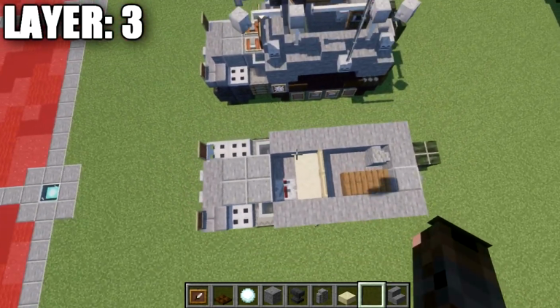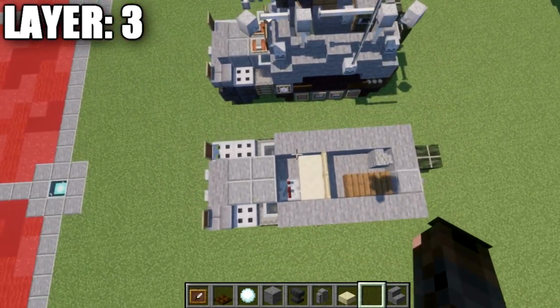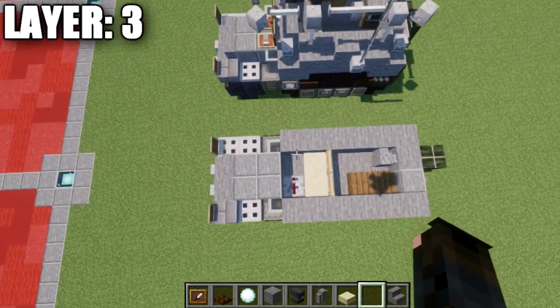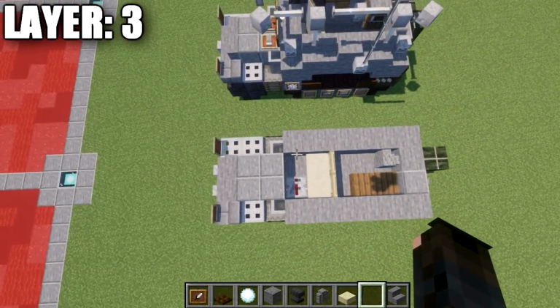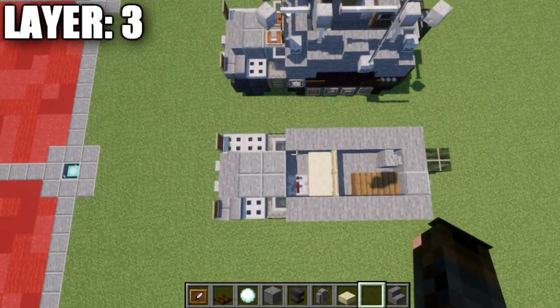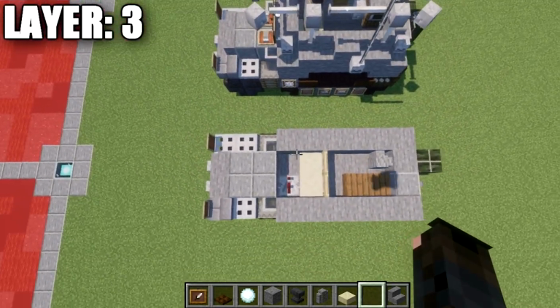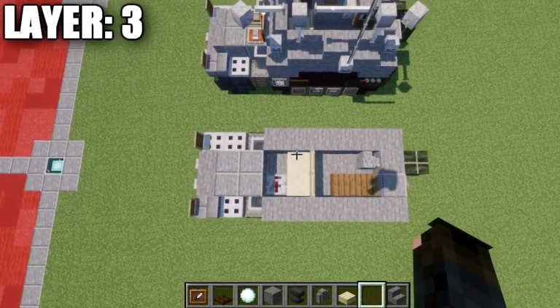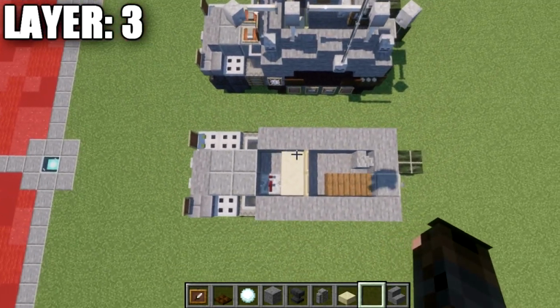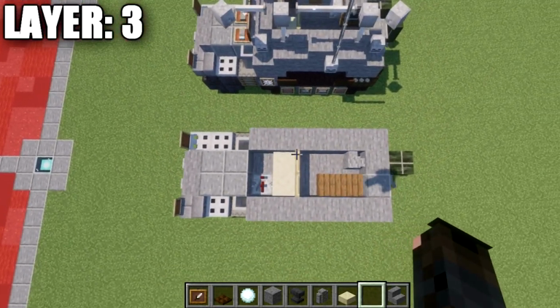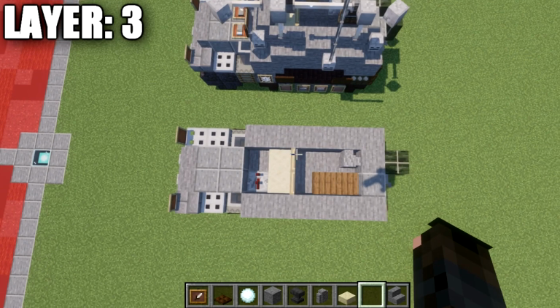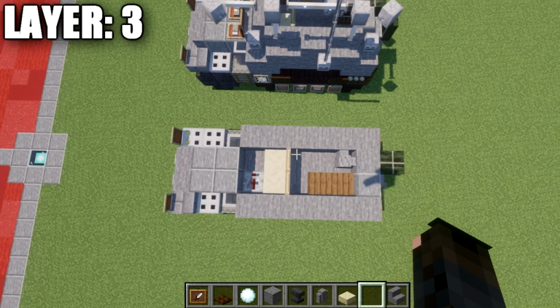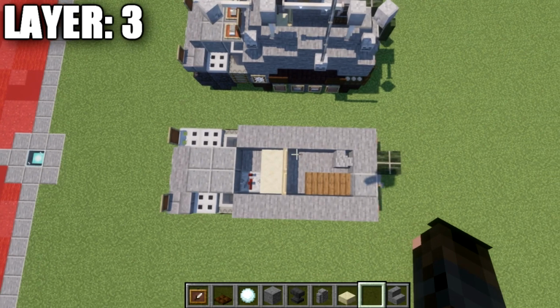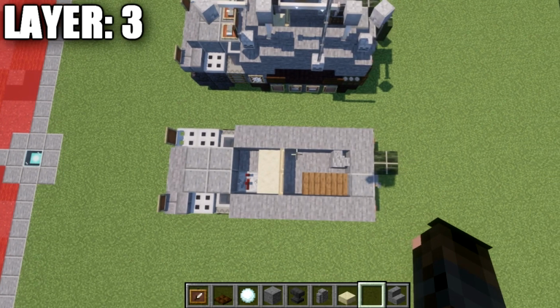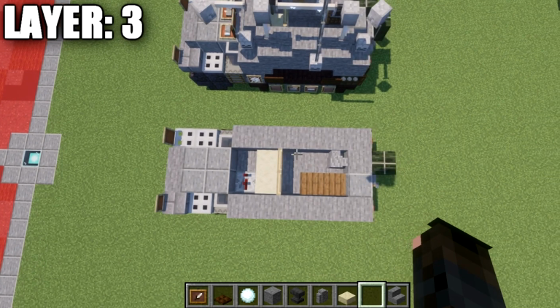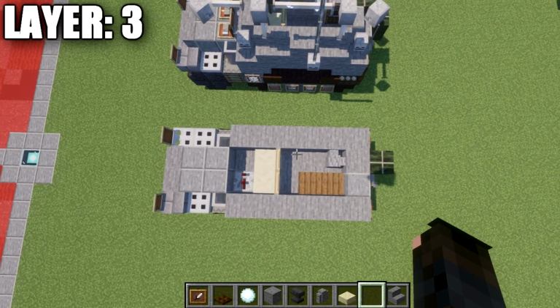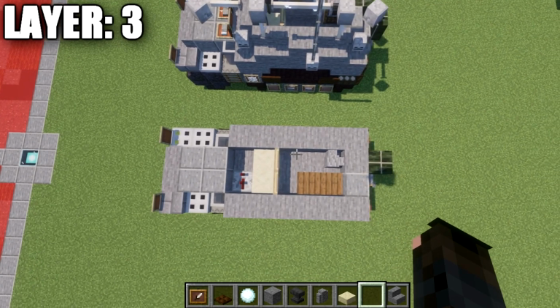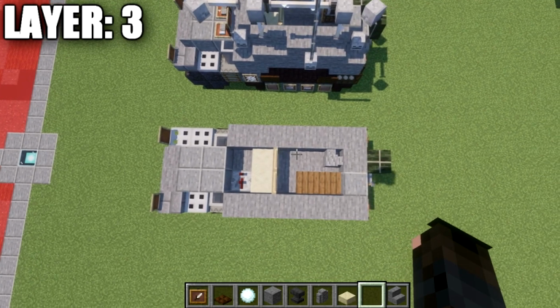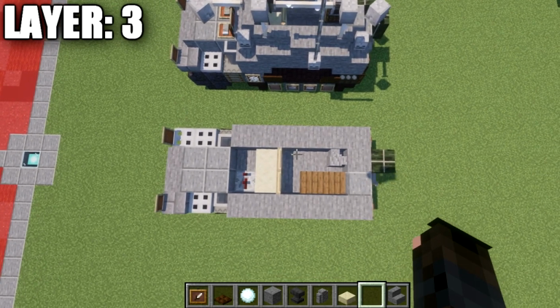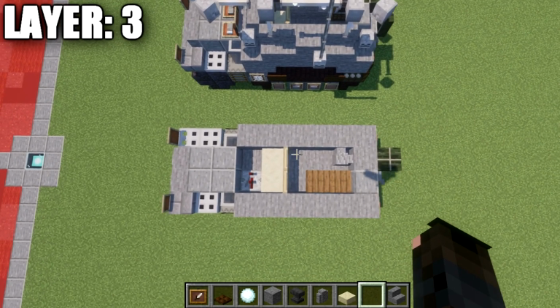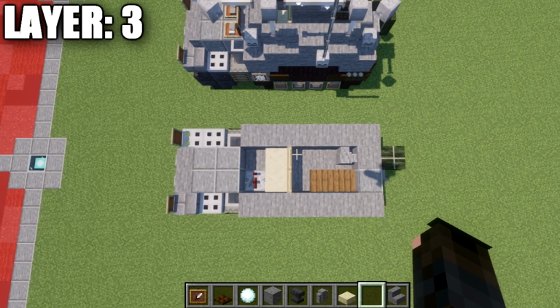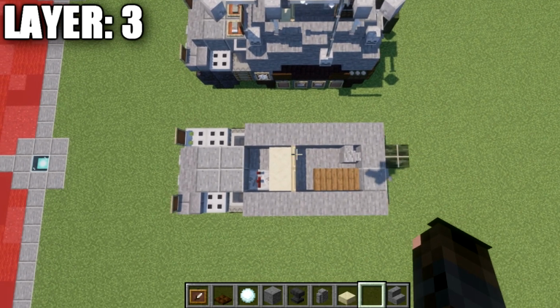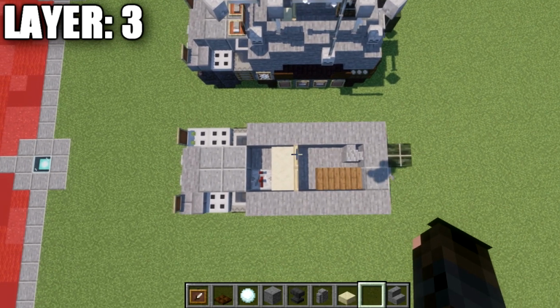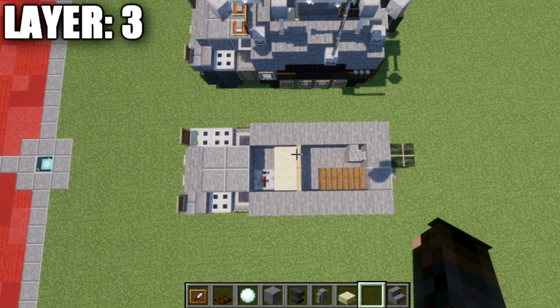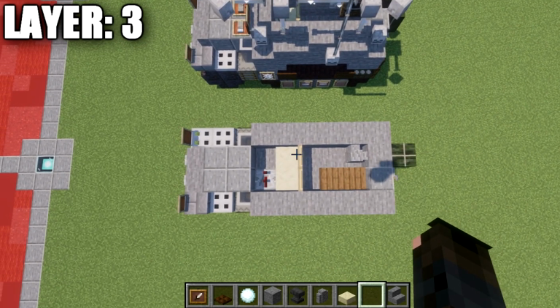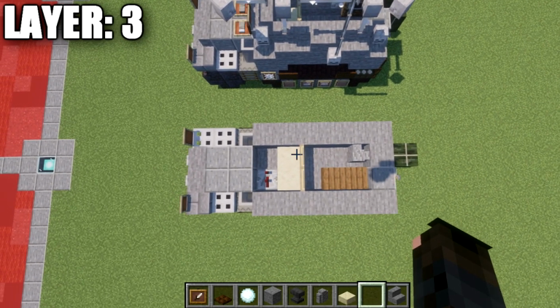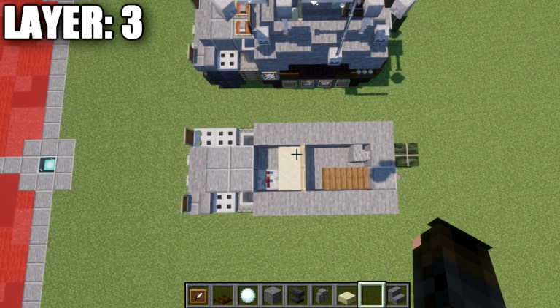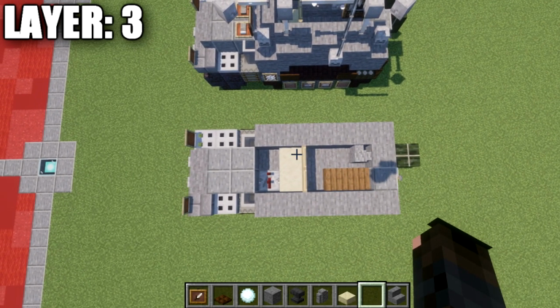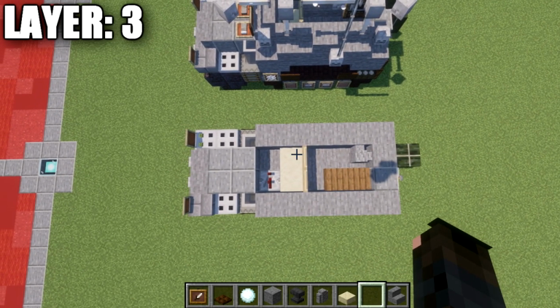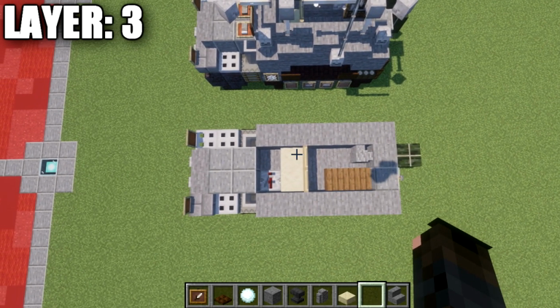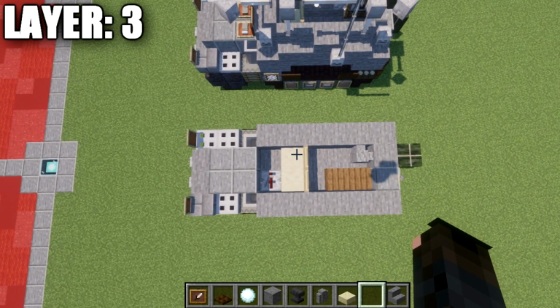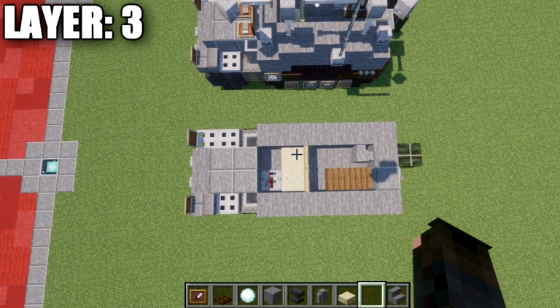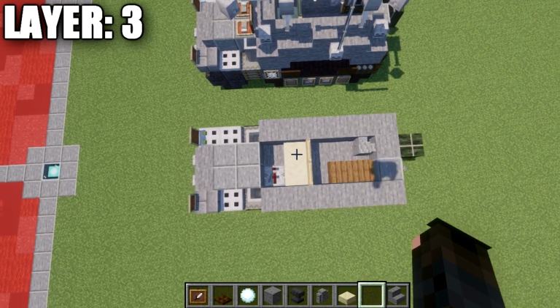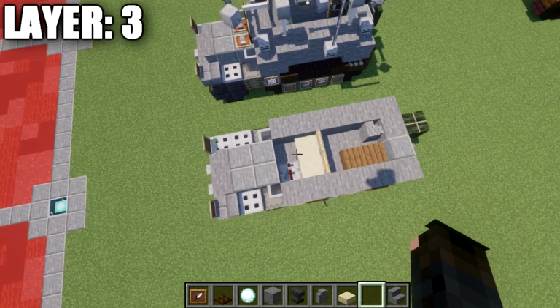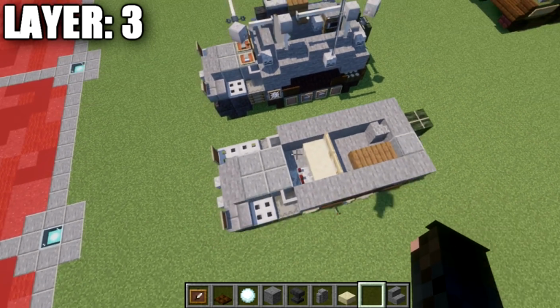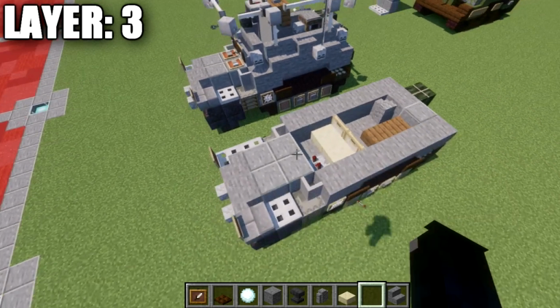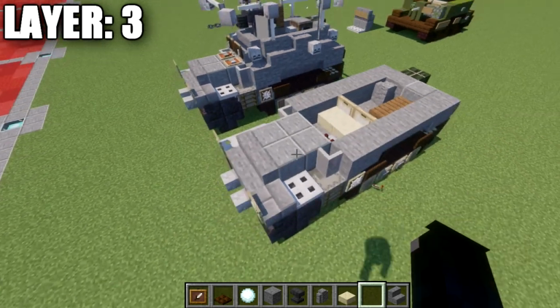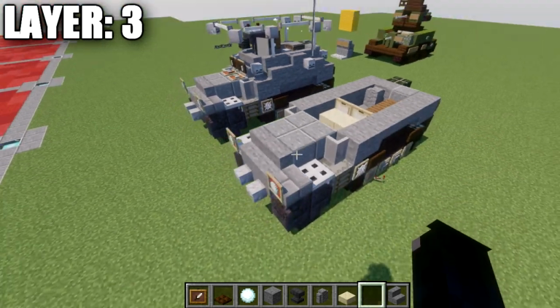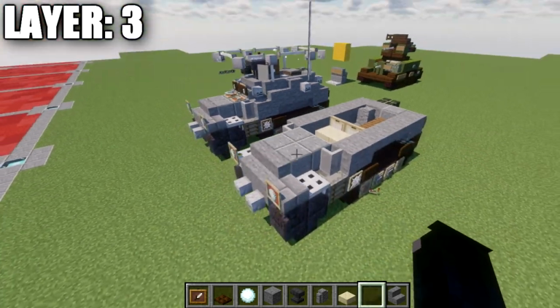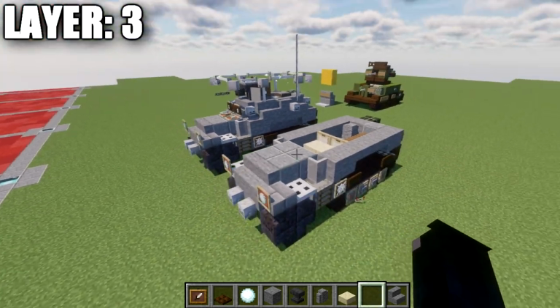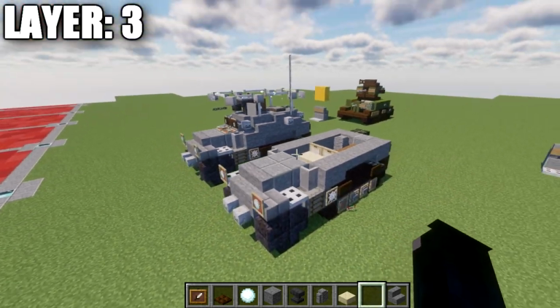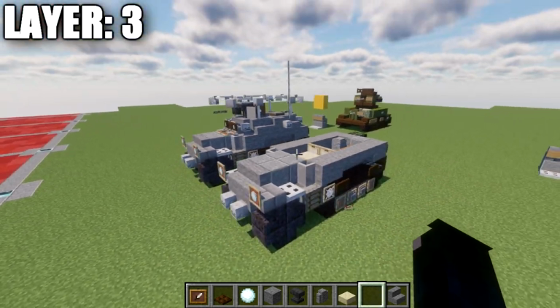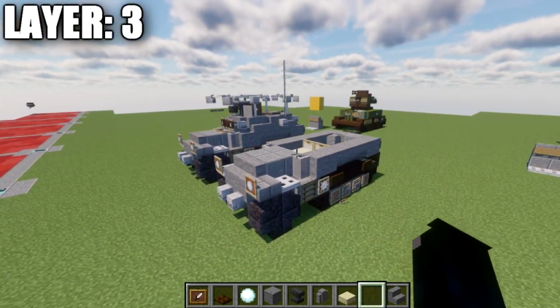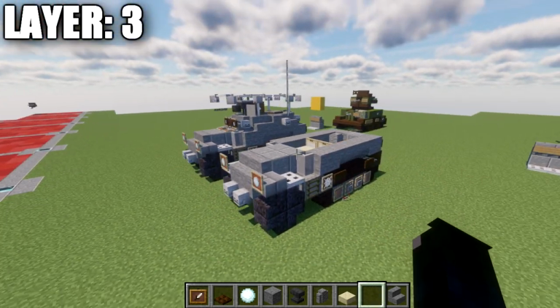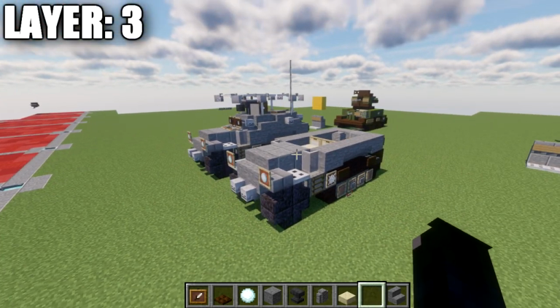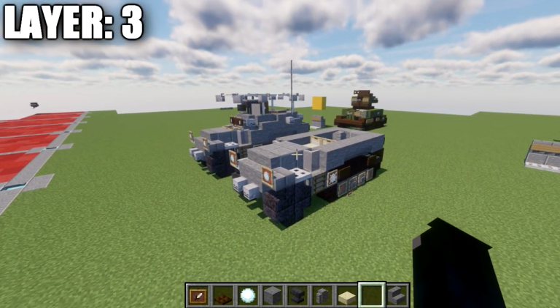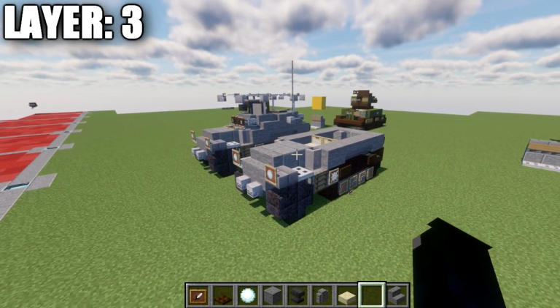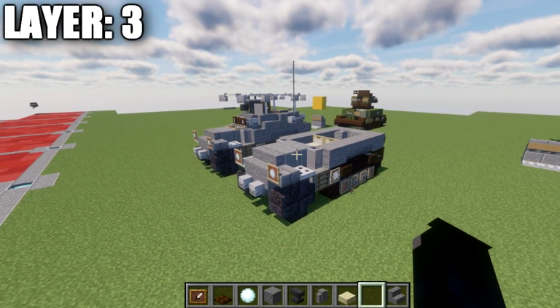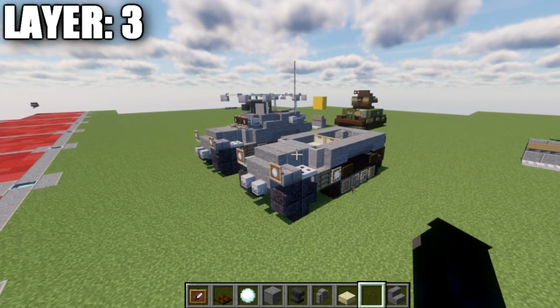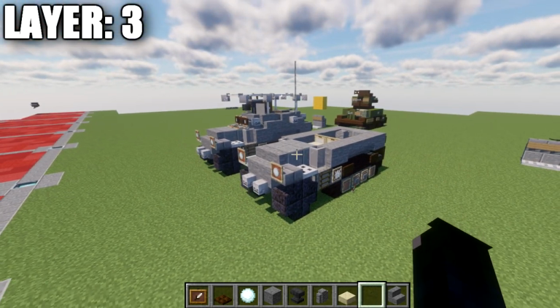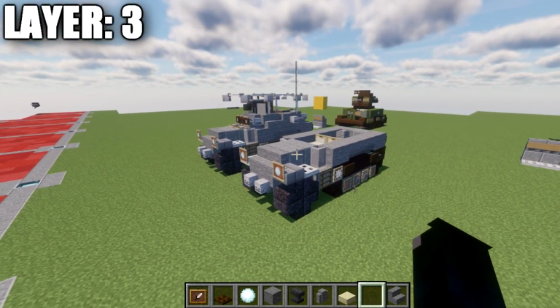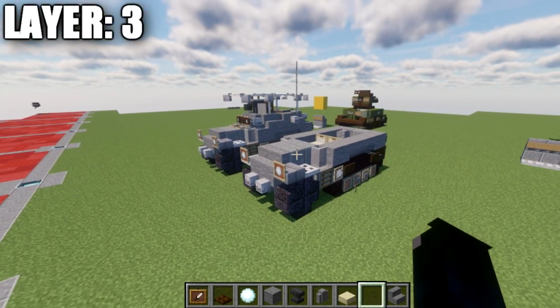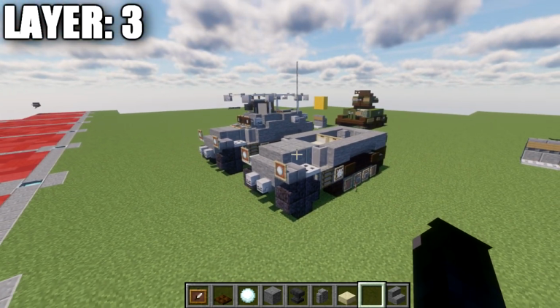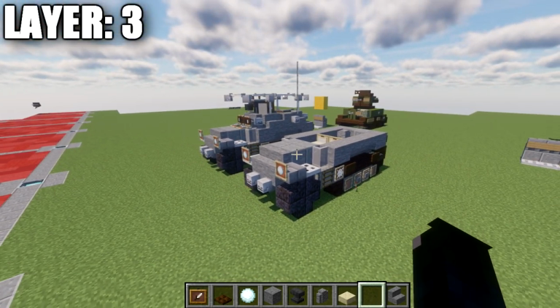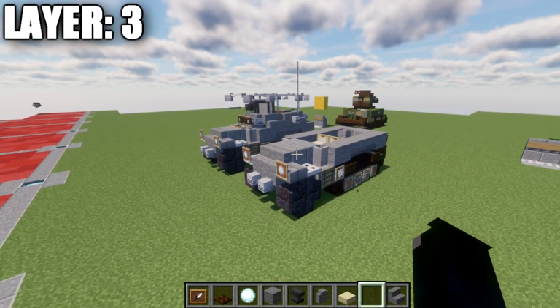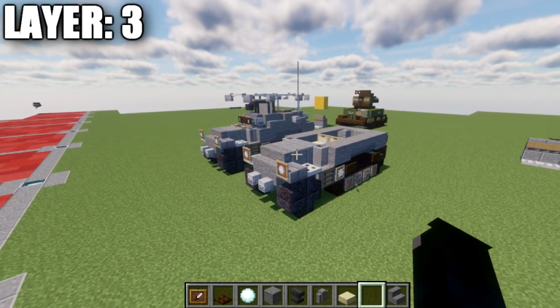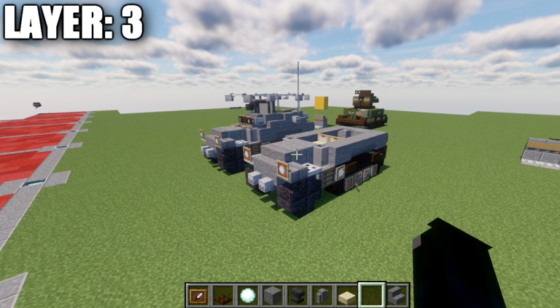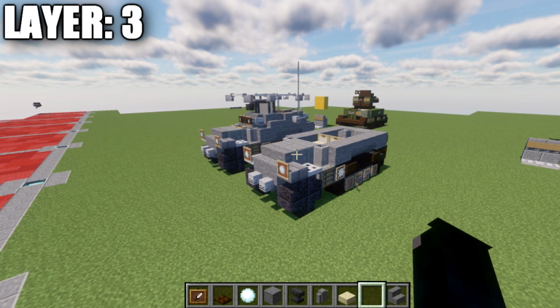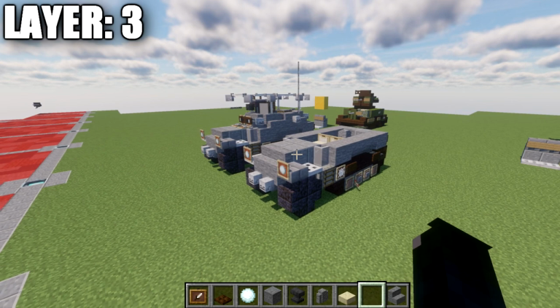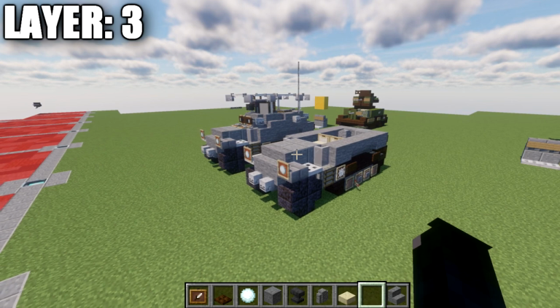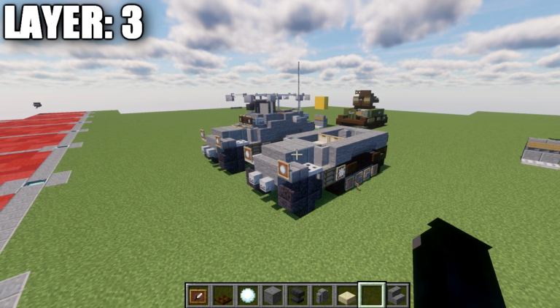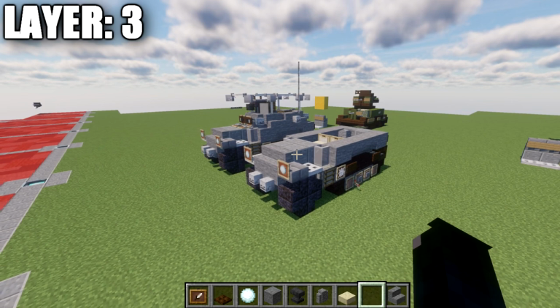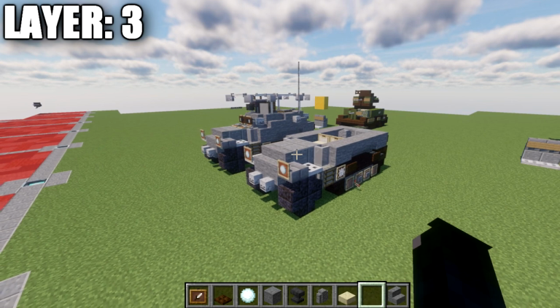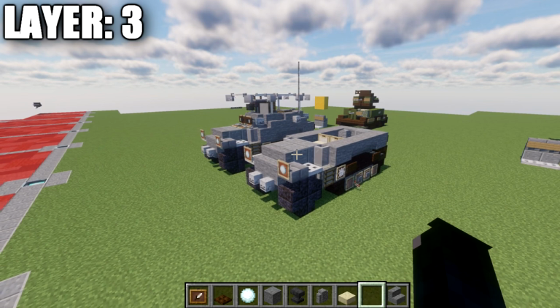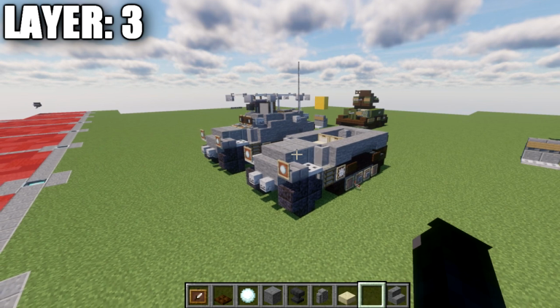Taking a look from above, this is what it should look like with layer three complete. With that, we're moving on to layer number four.